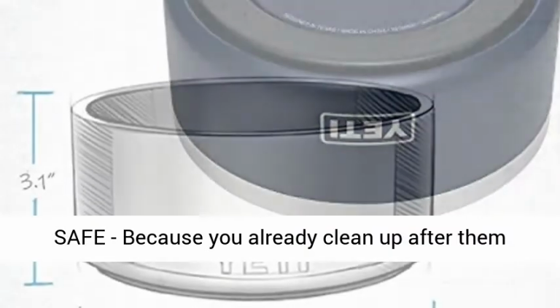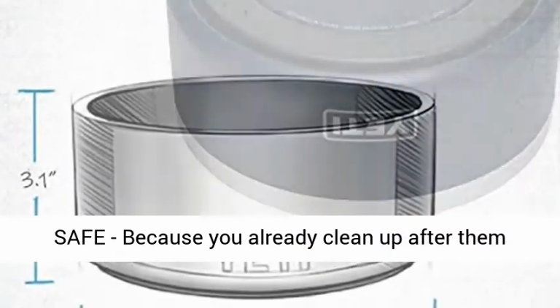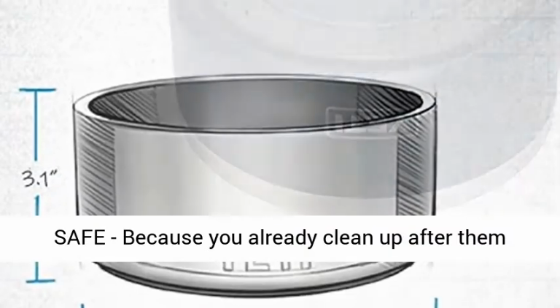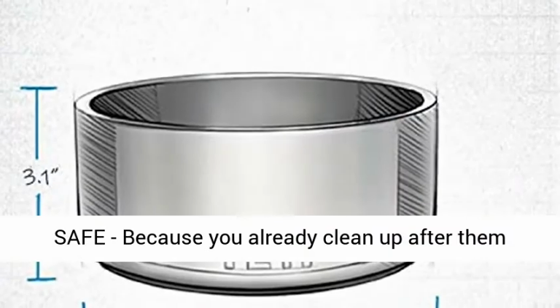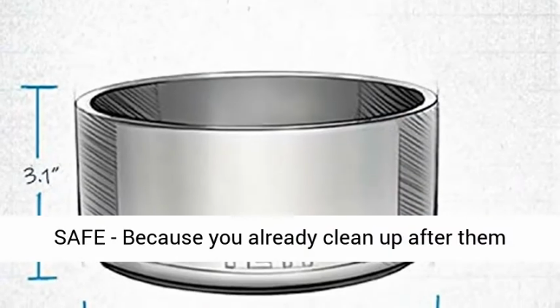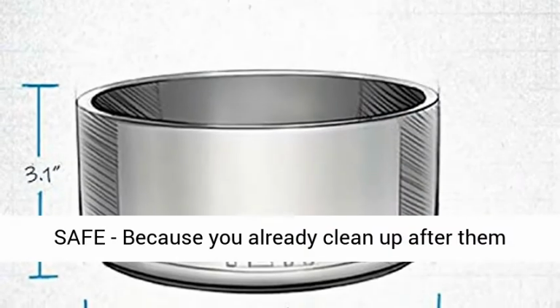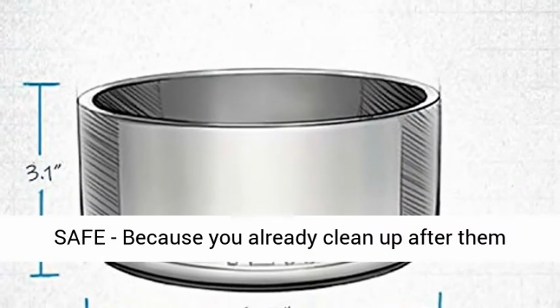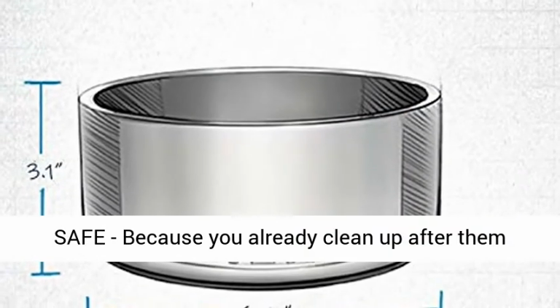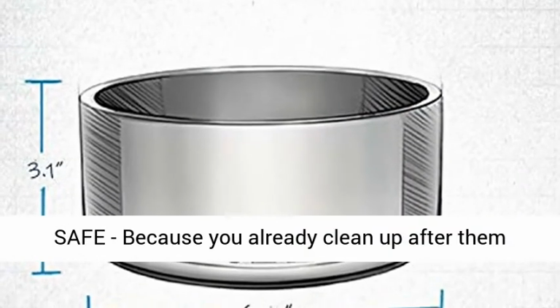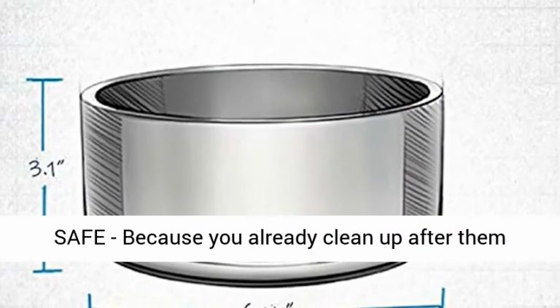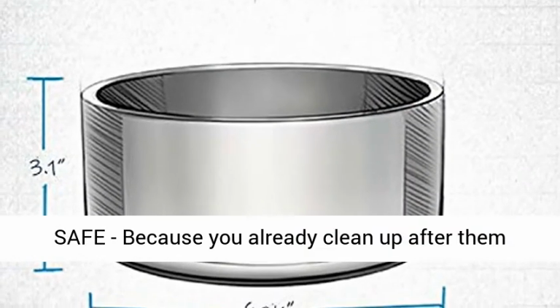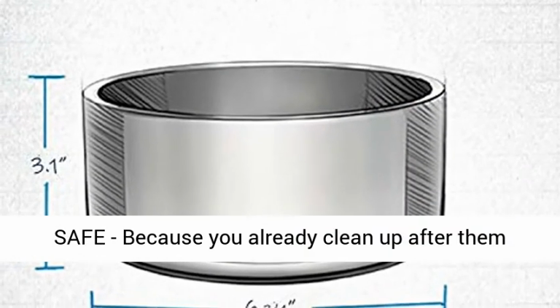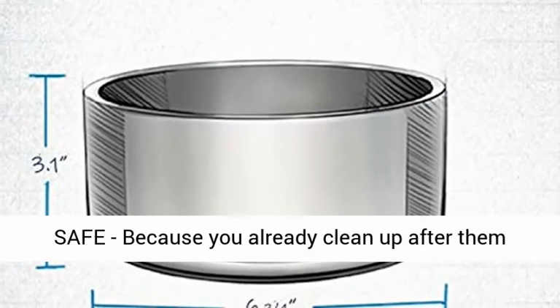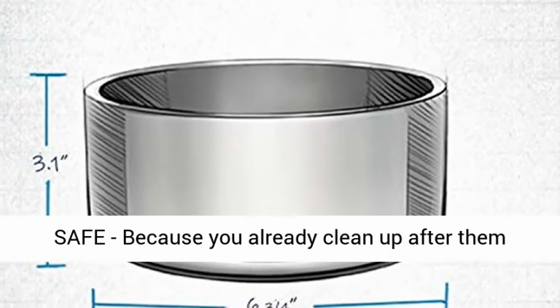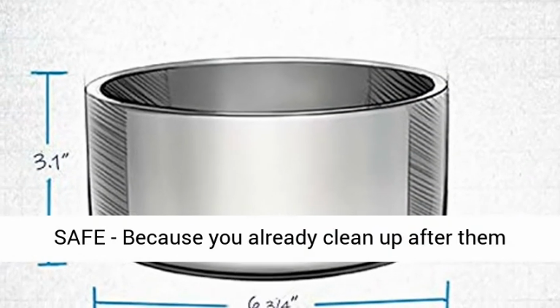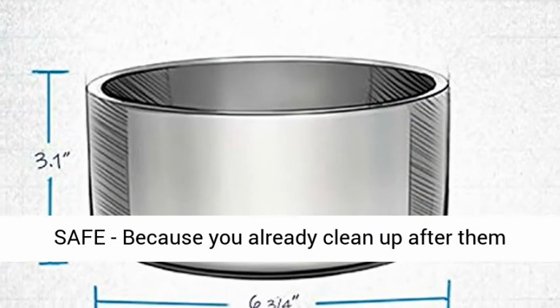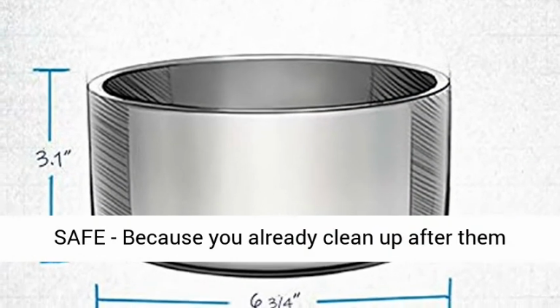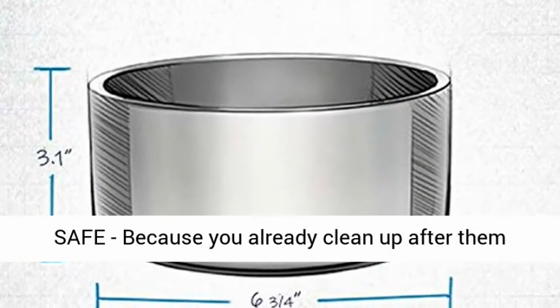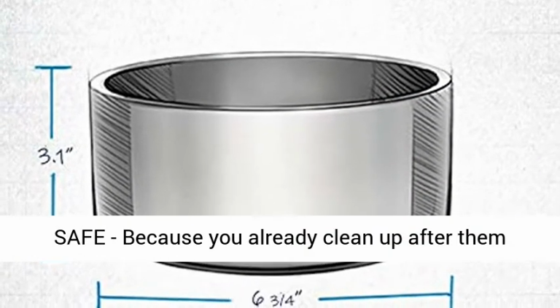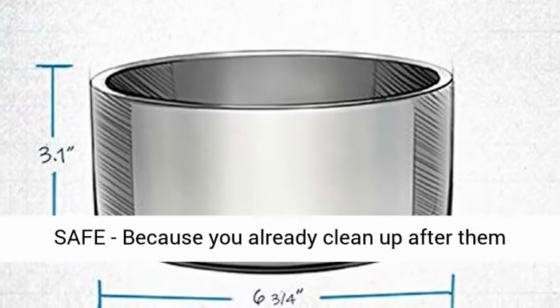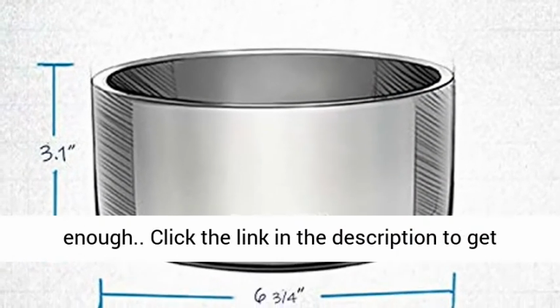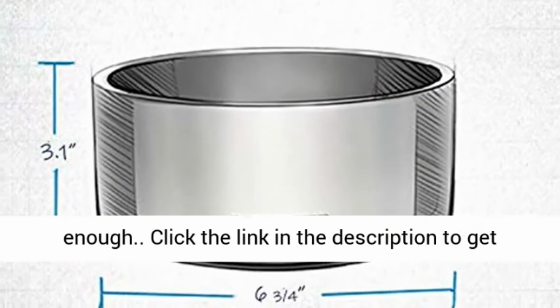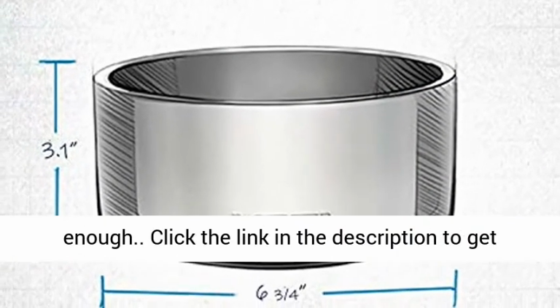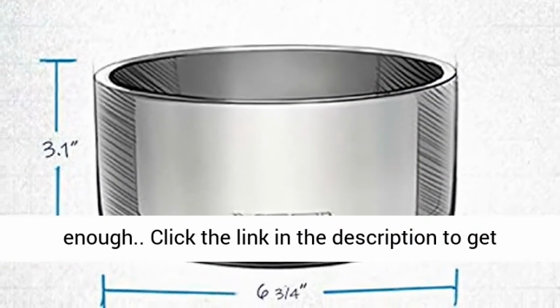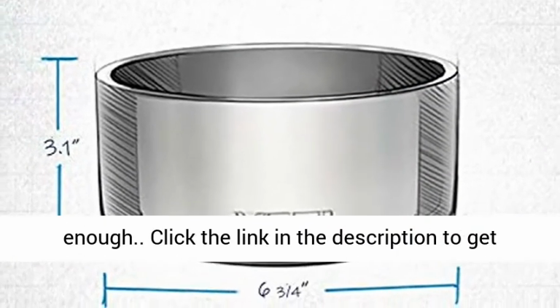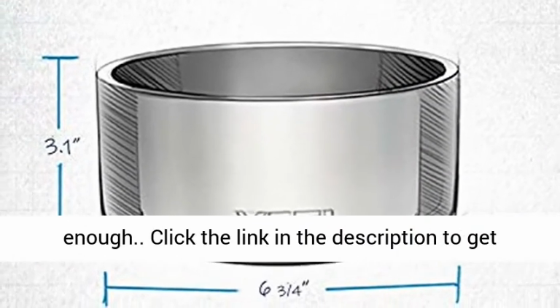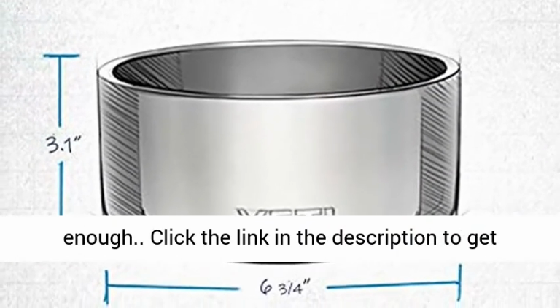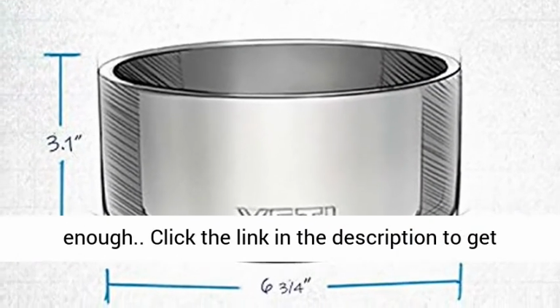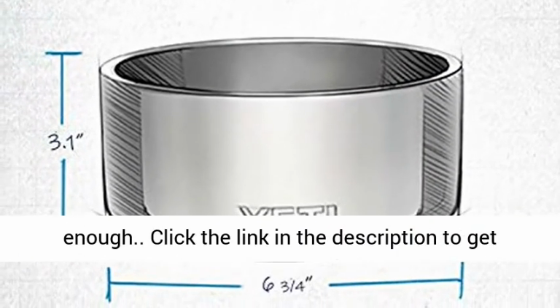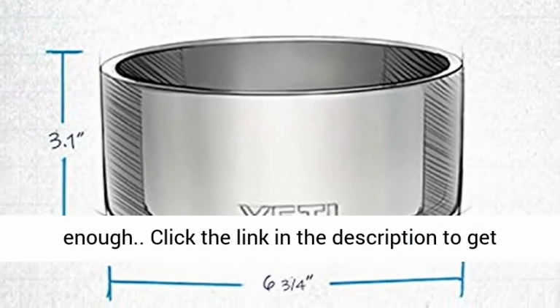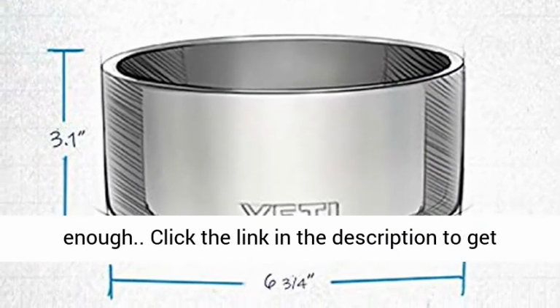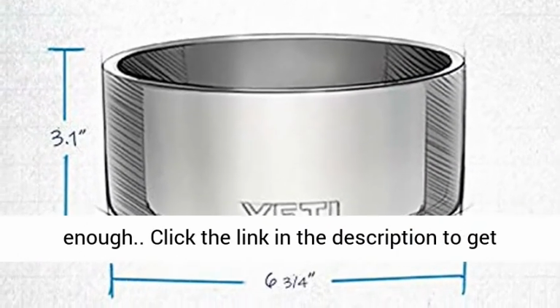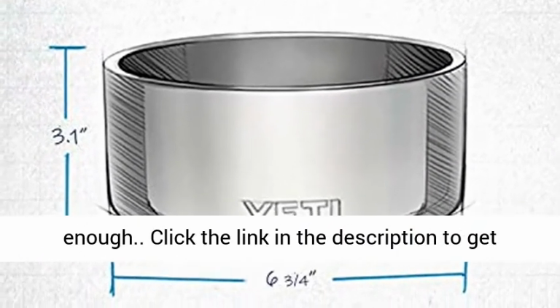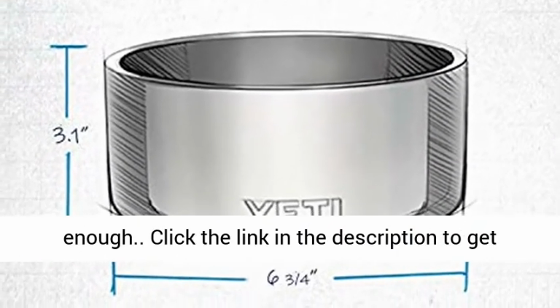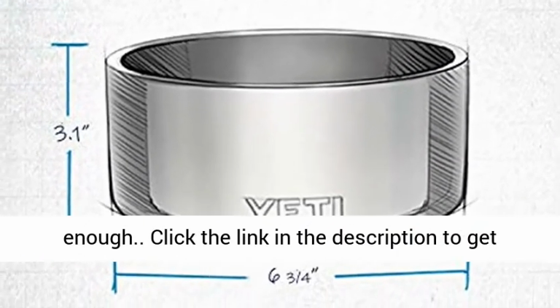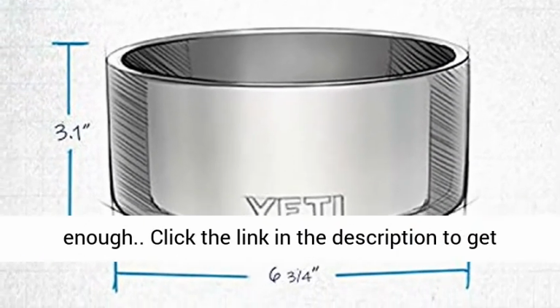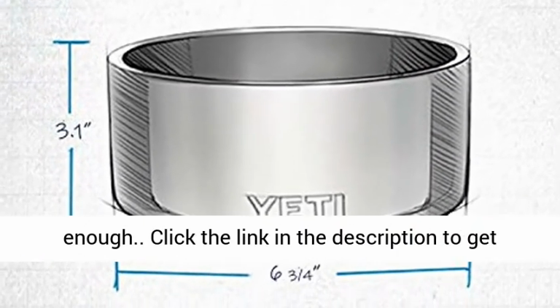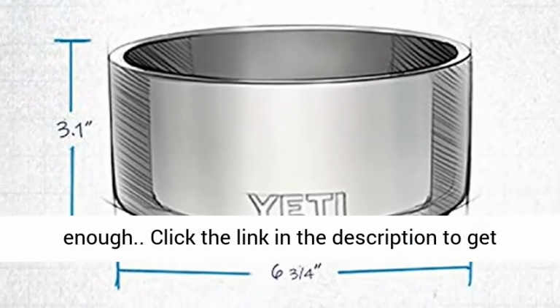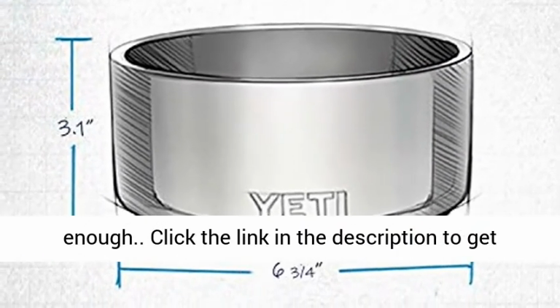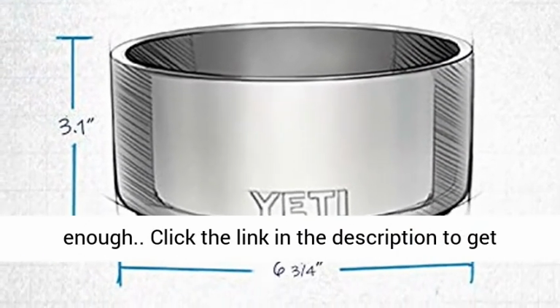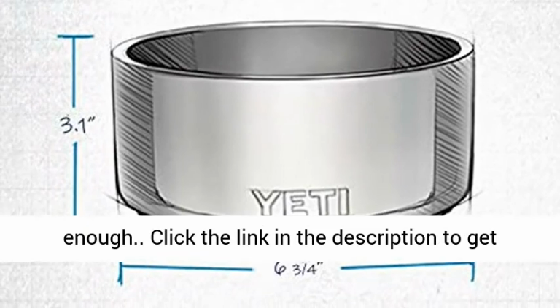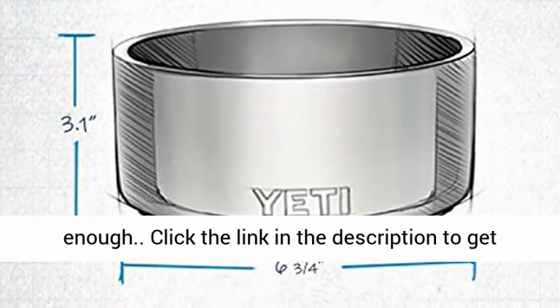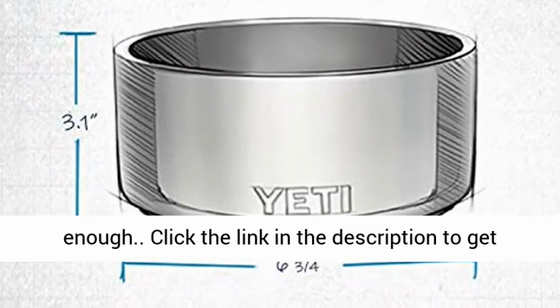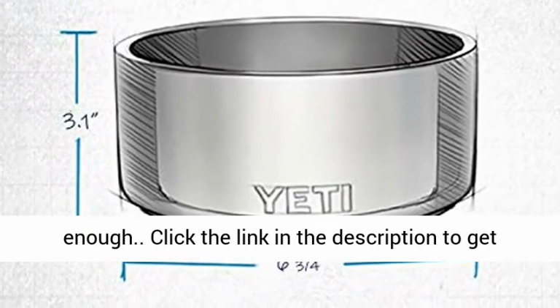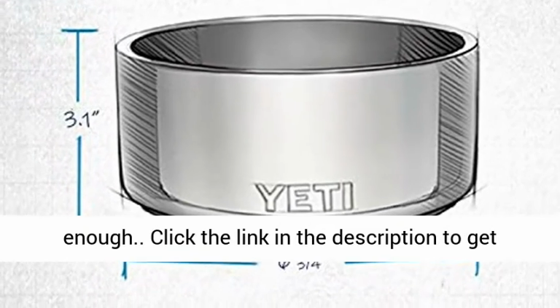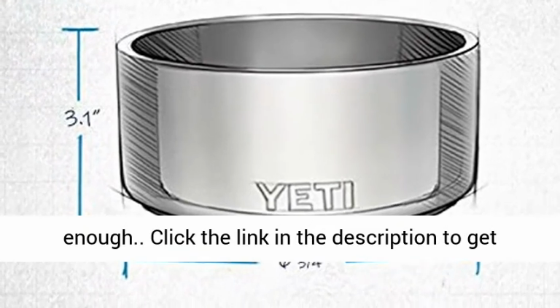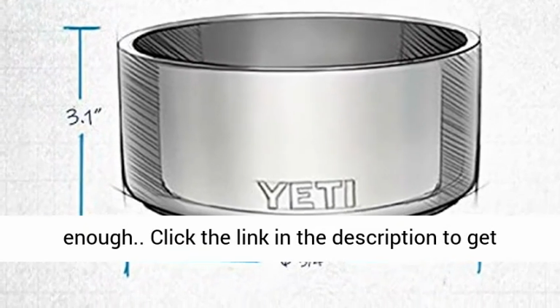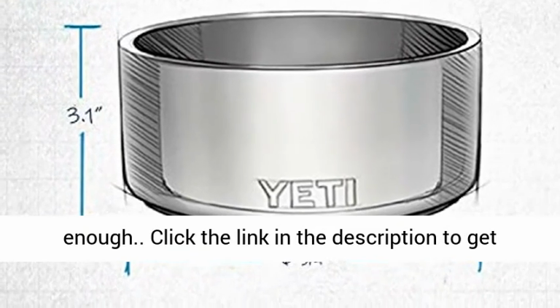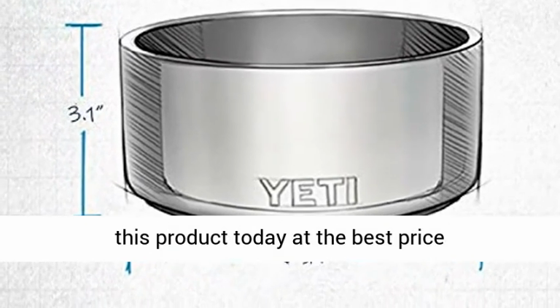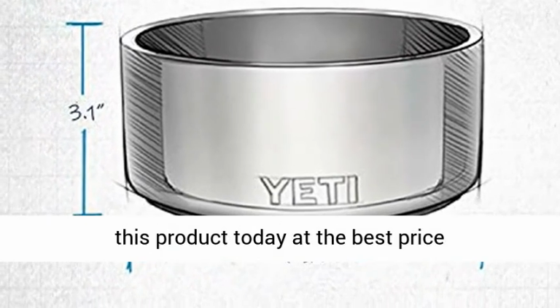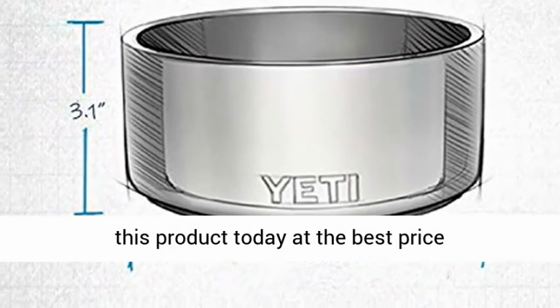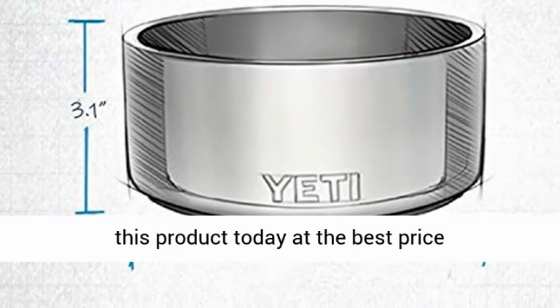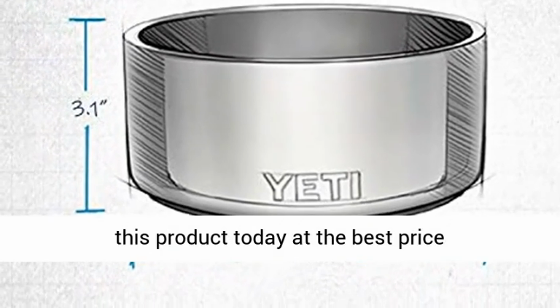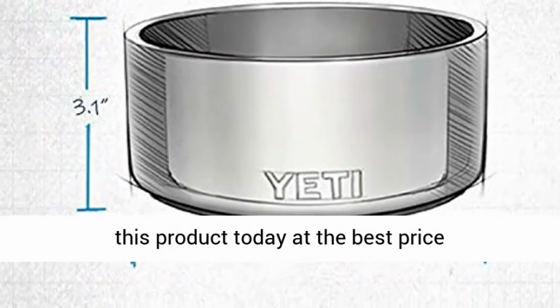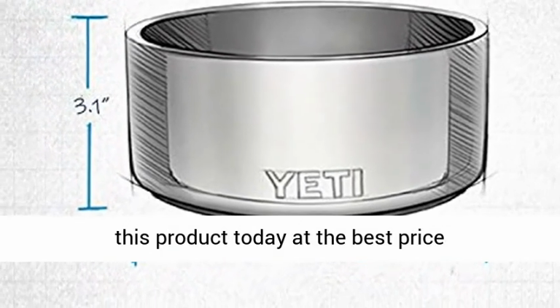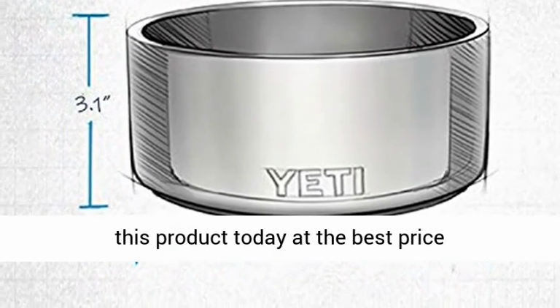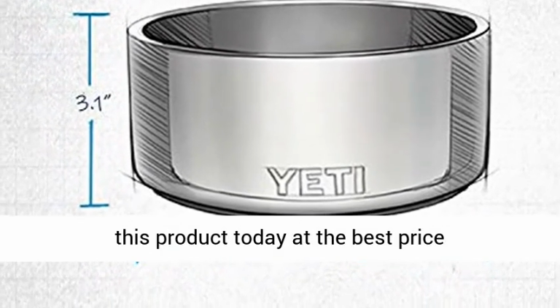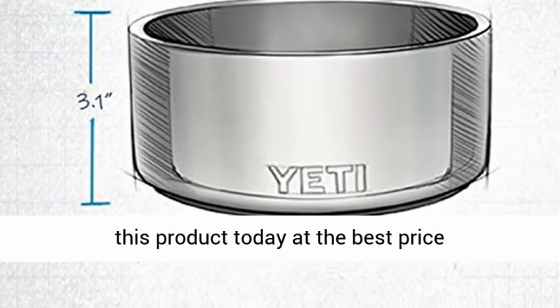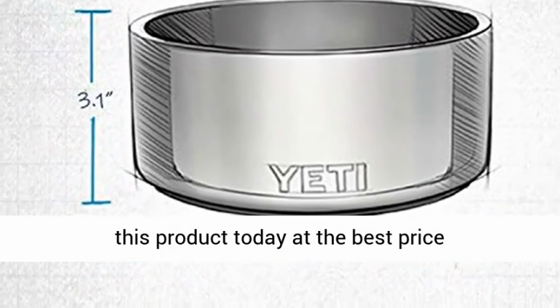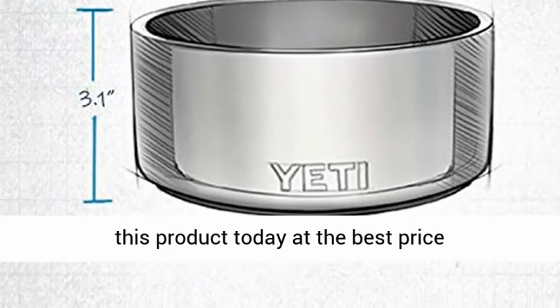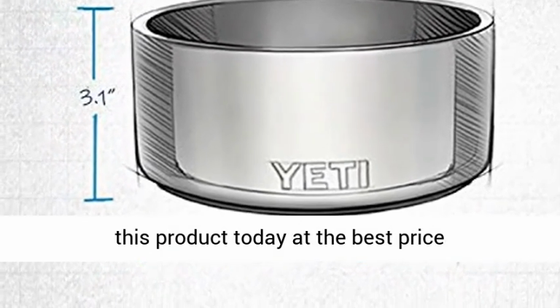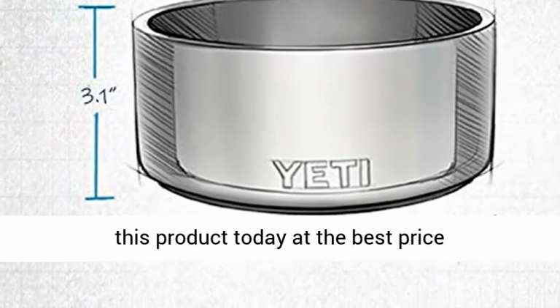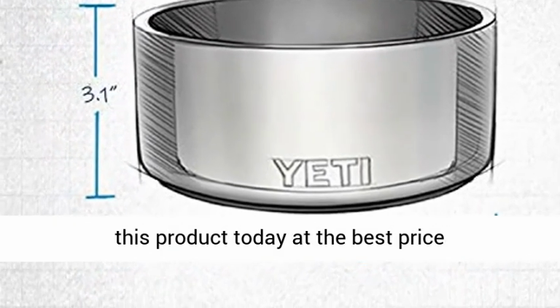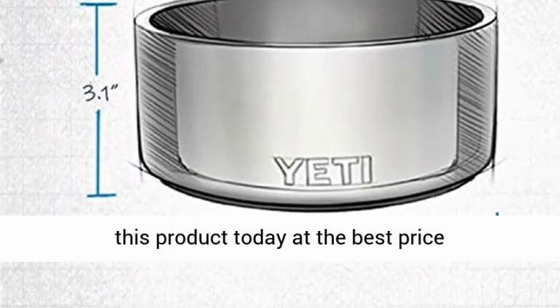Dishwasher safe, because you already clean up after them enough. Click the link in the description to get this product today at the best price.